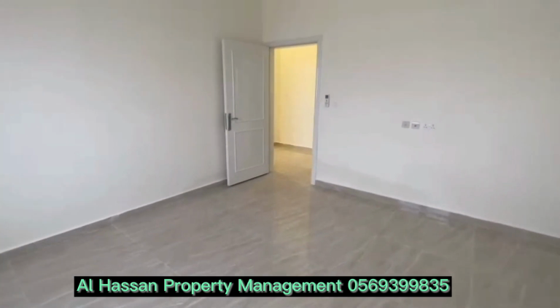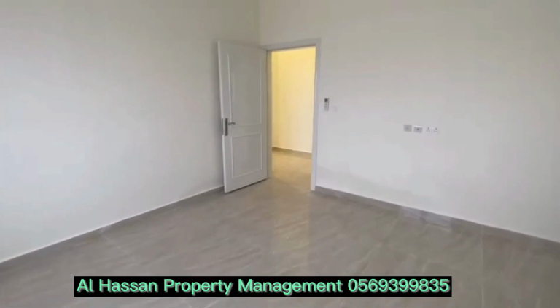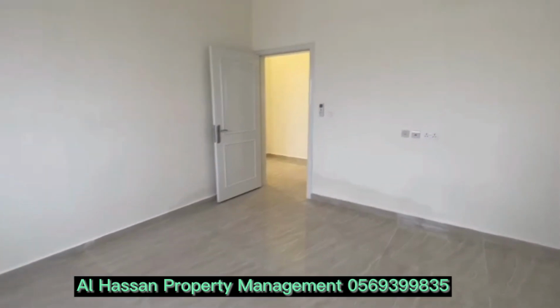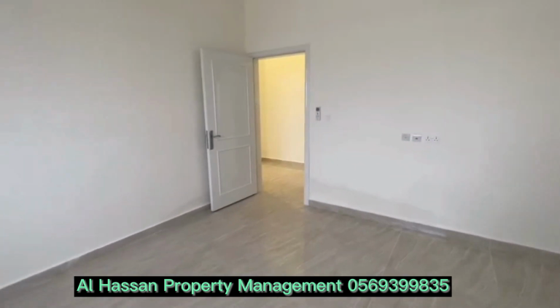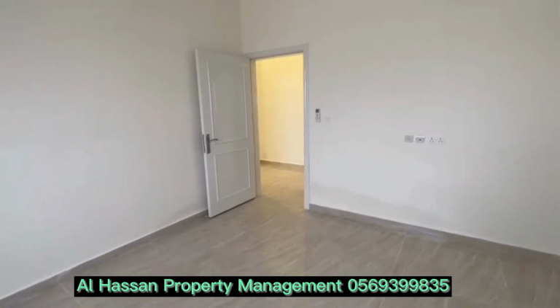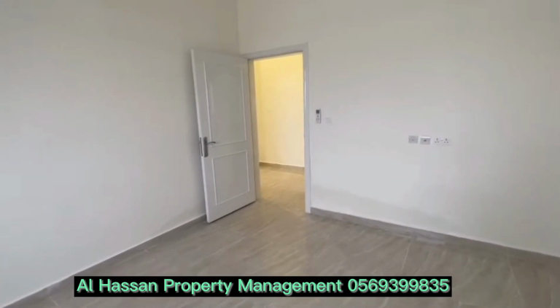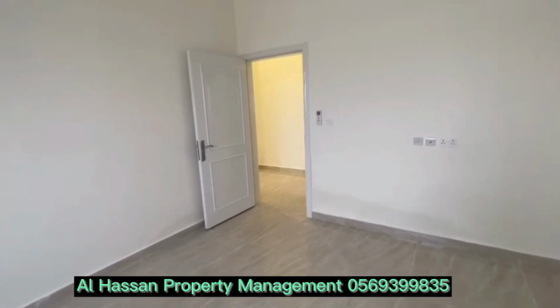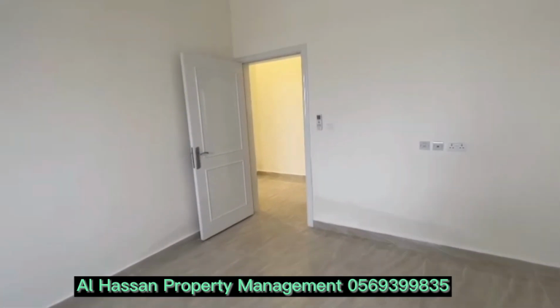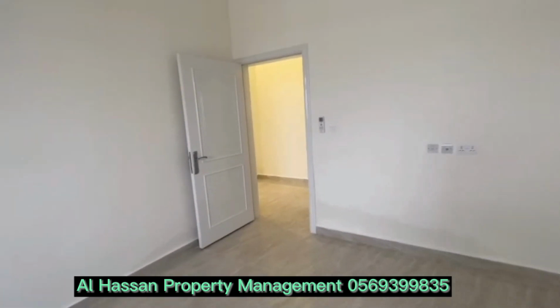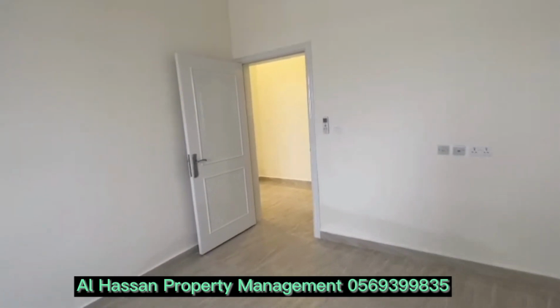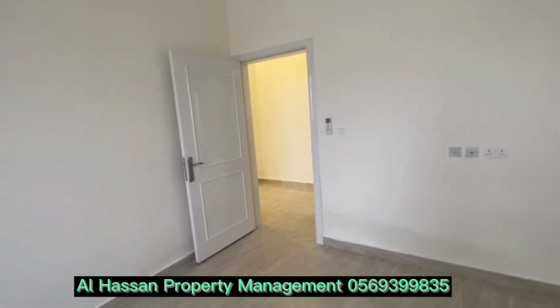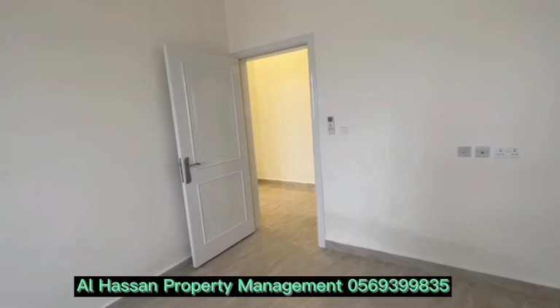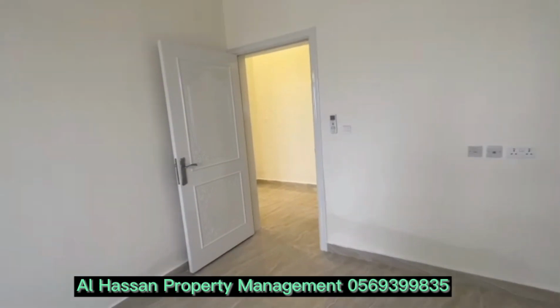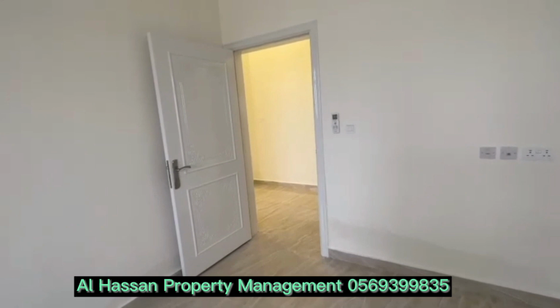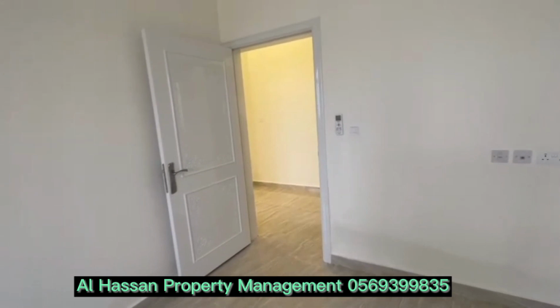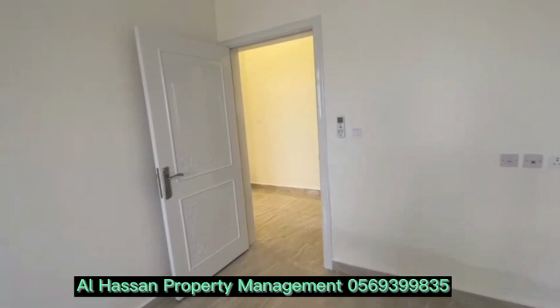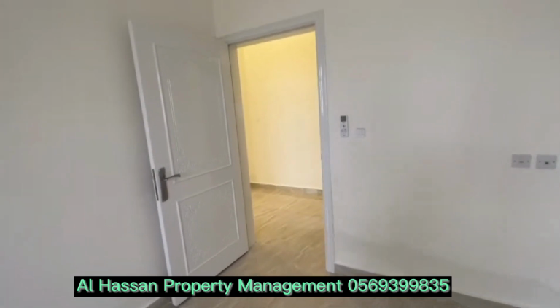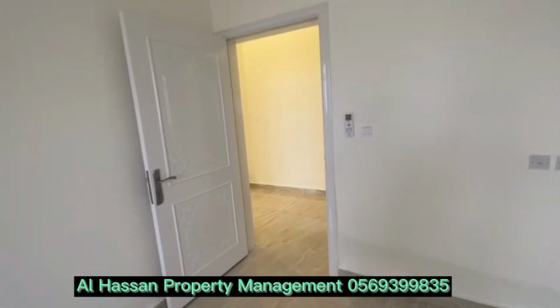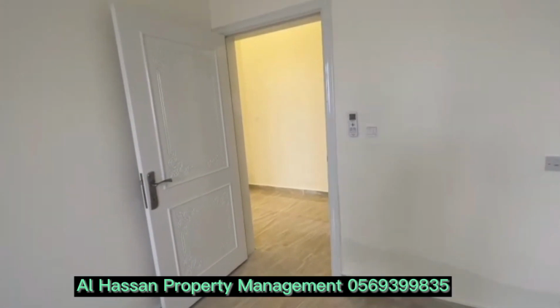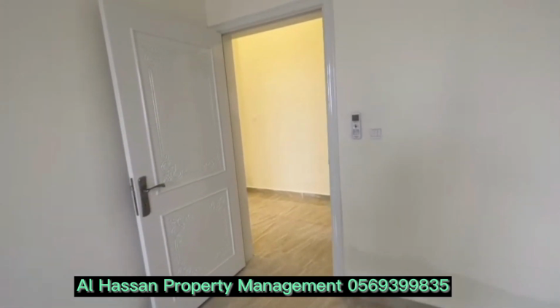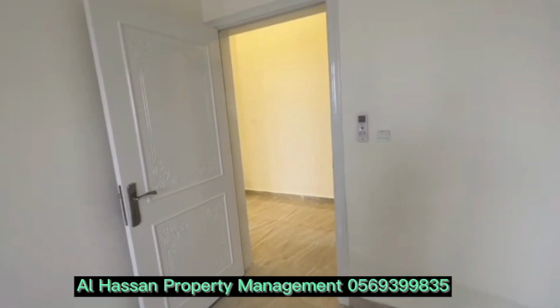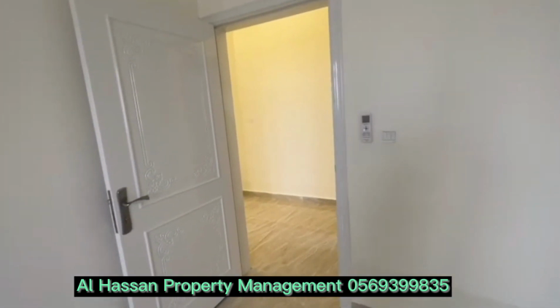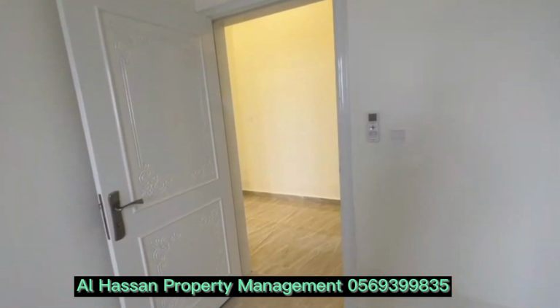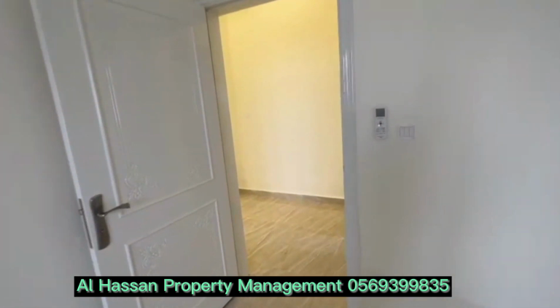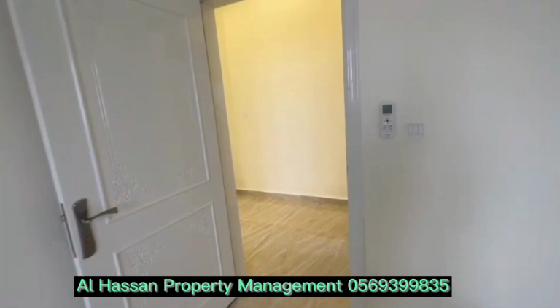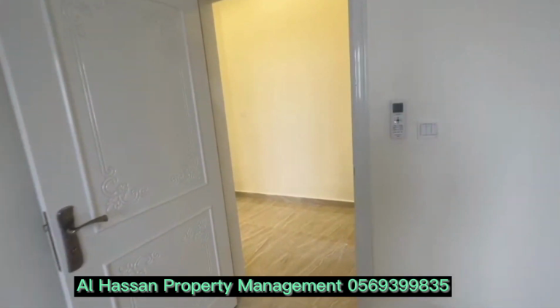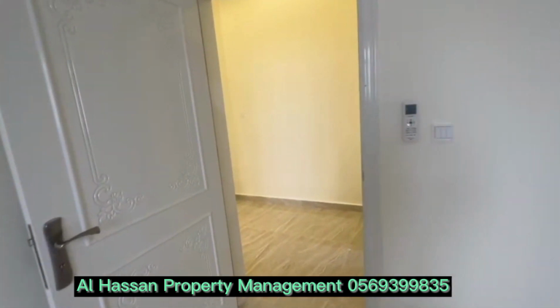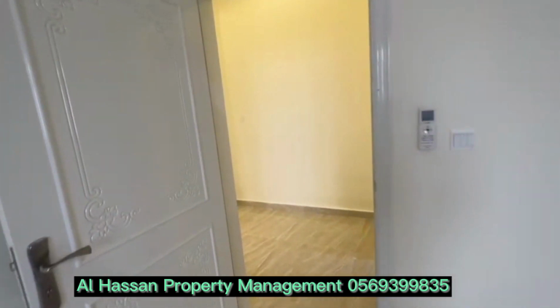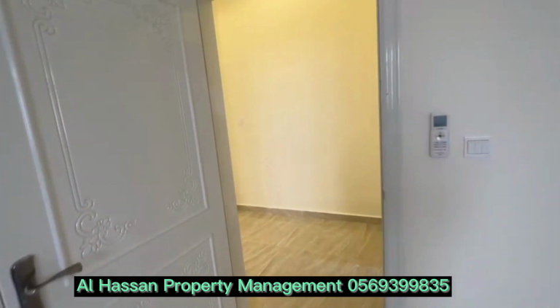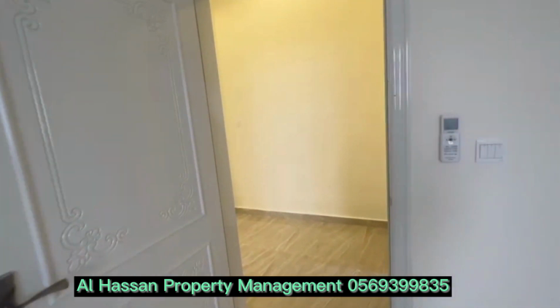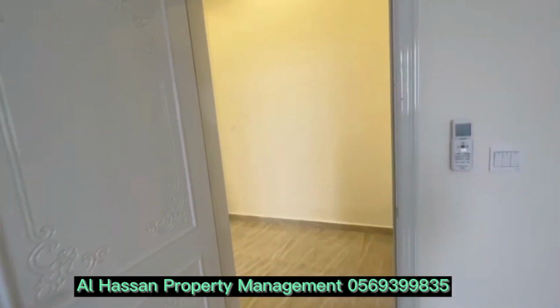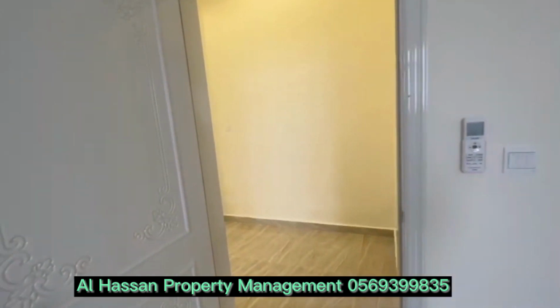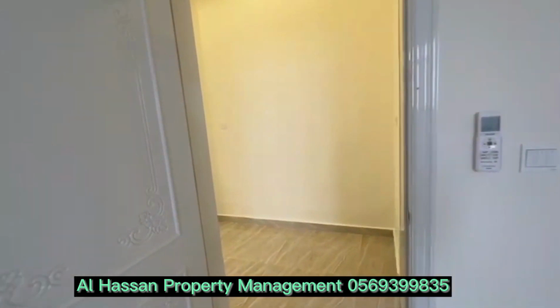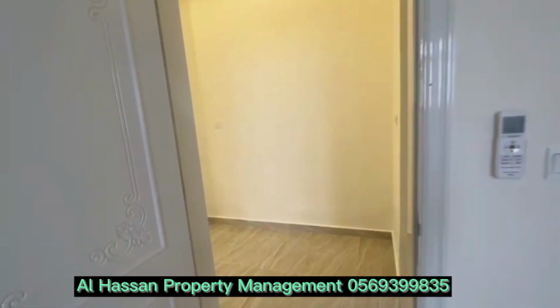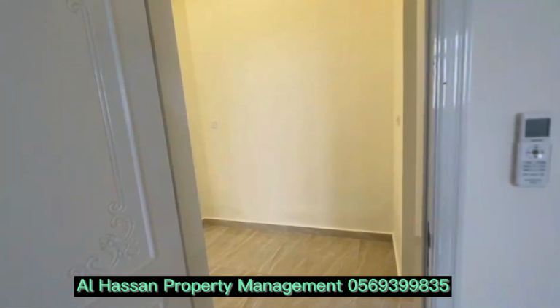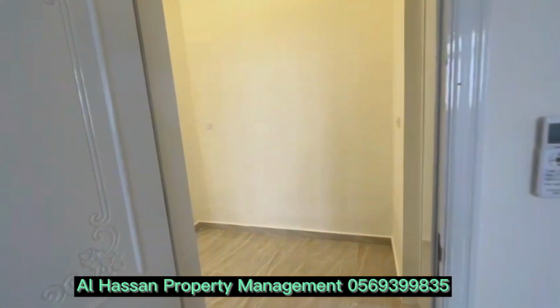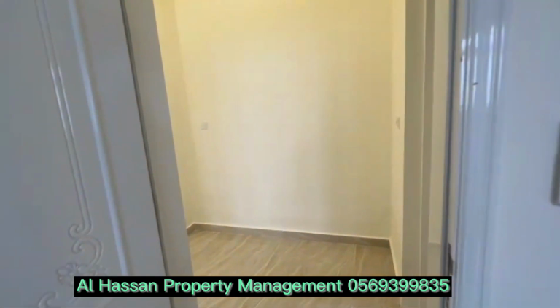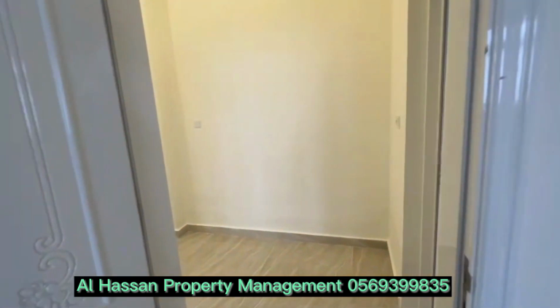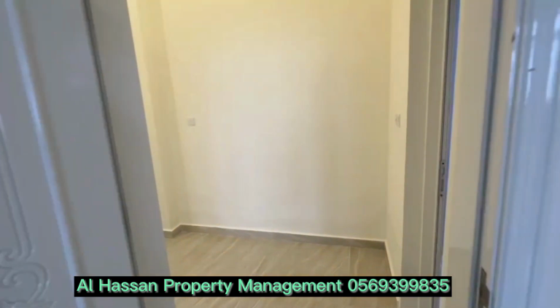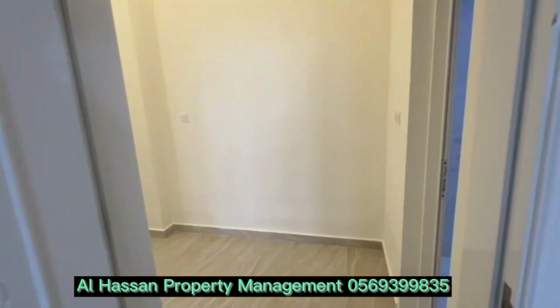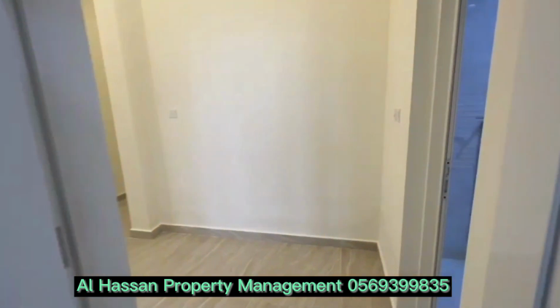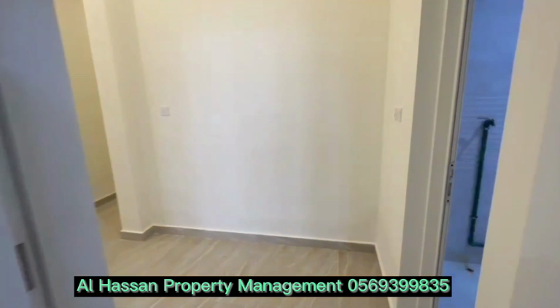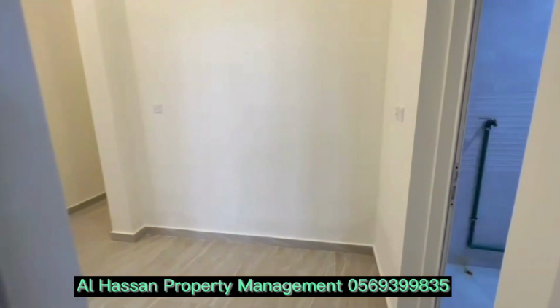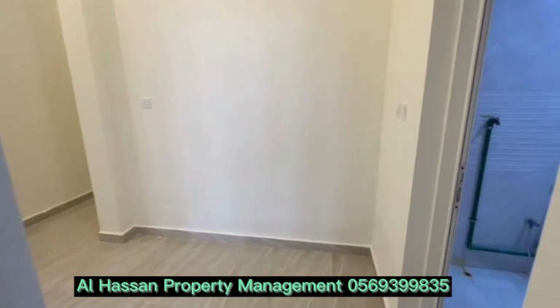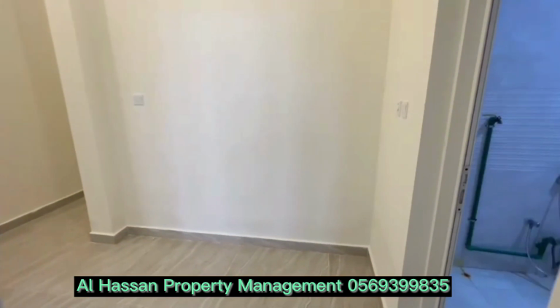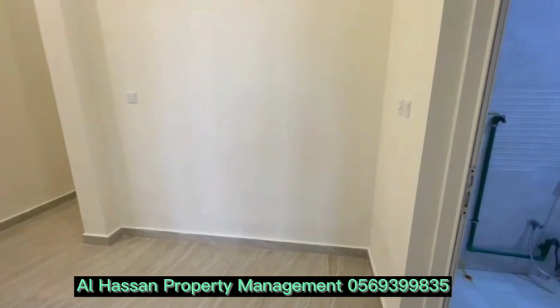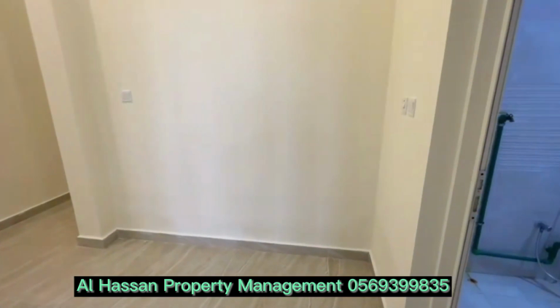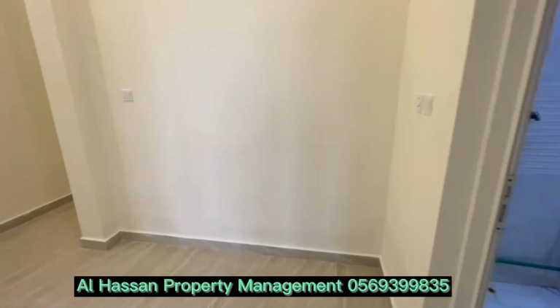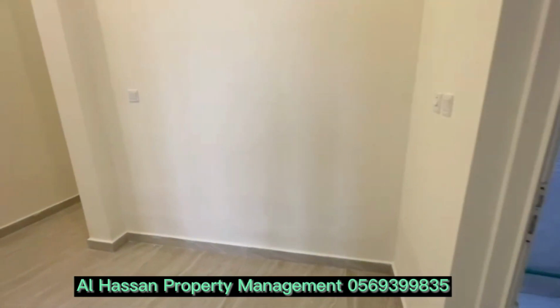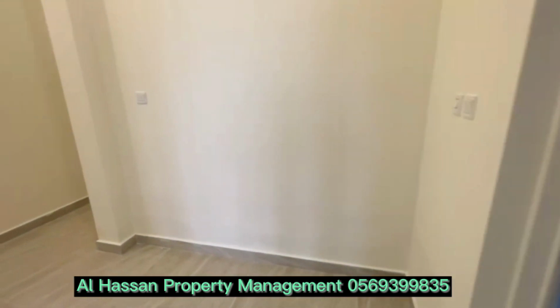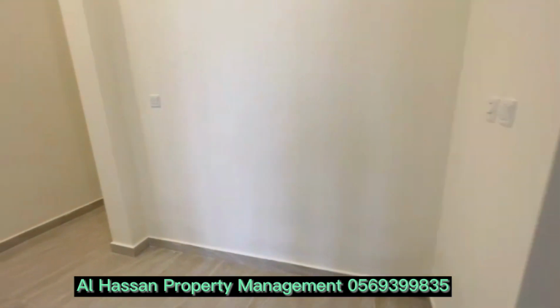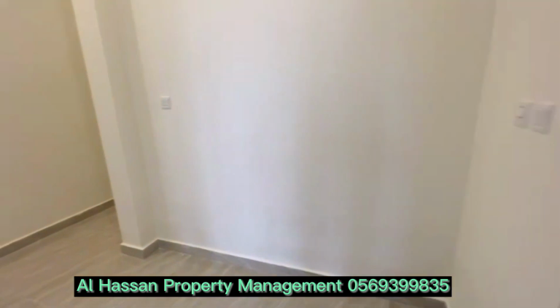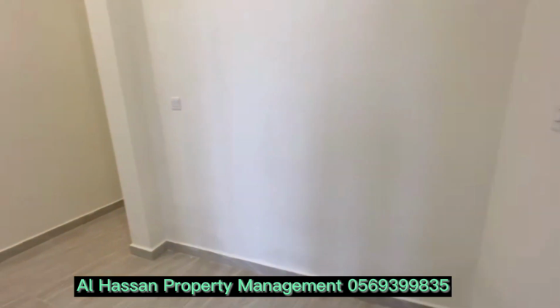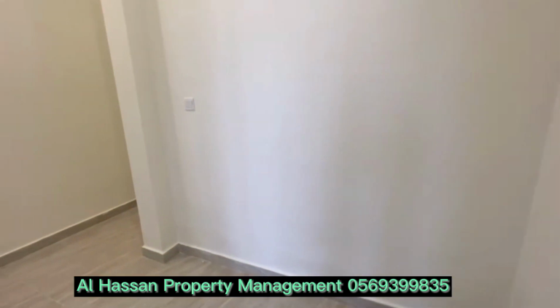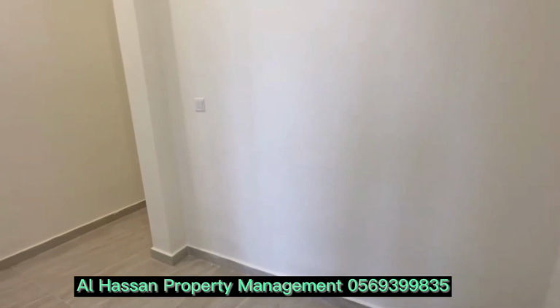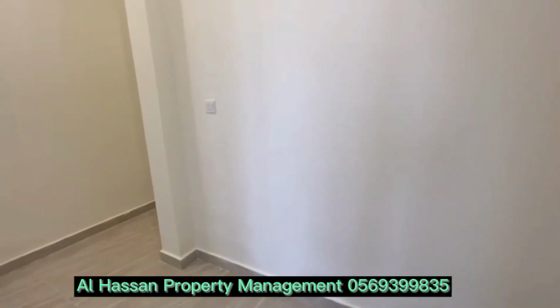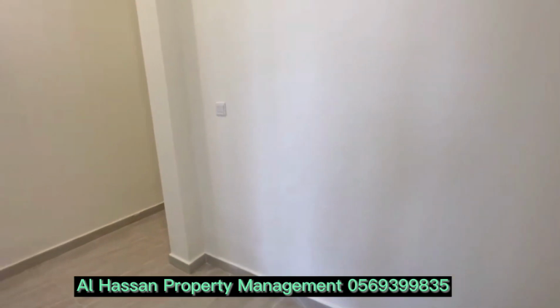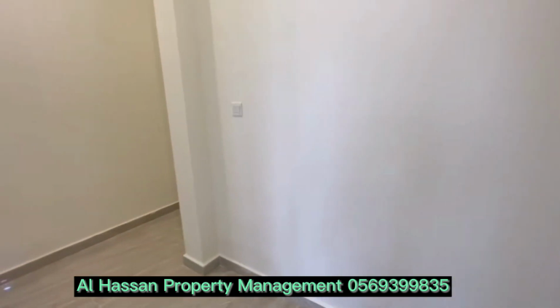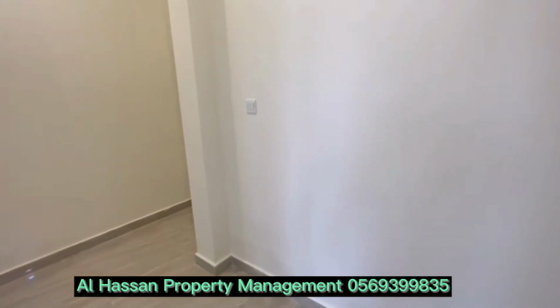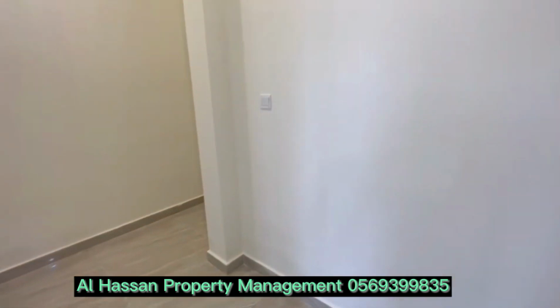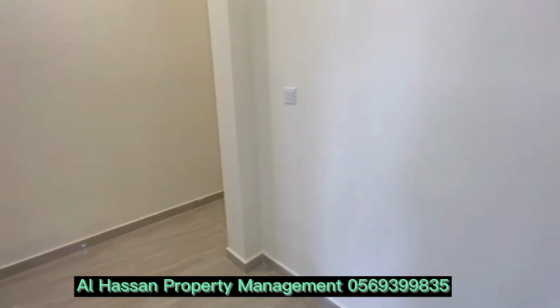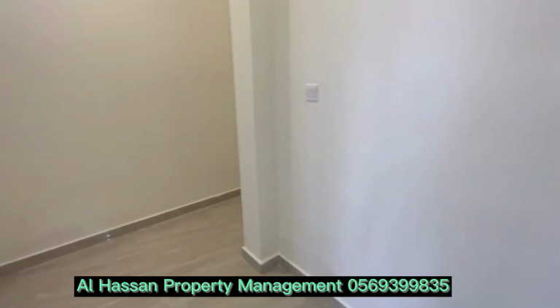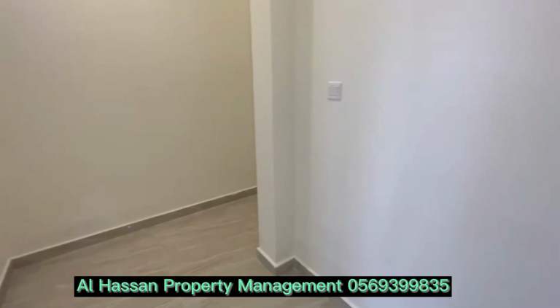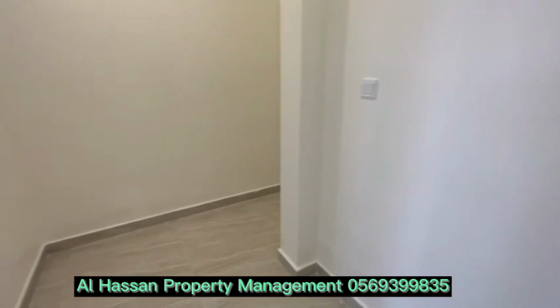This apartment is on the second floor — a two-bedroom hall with a separate majlis at the second floor with elevator. Thank you.